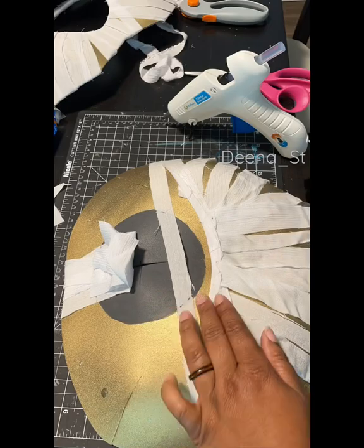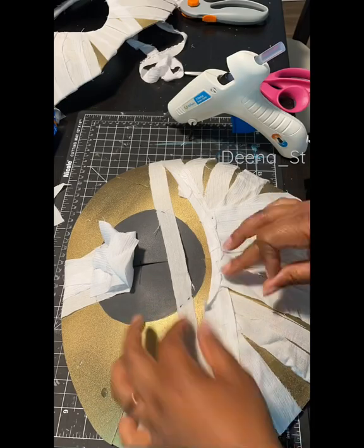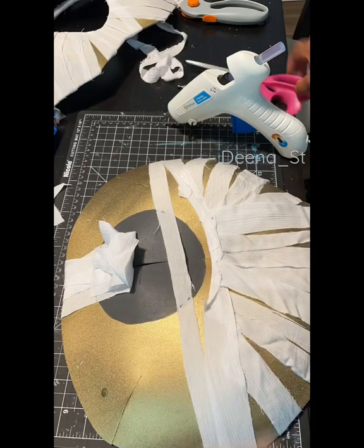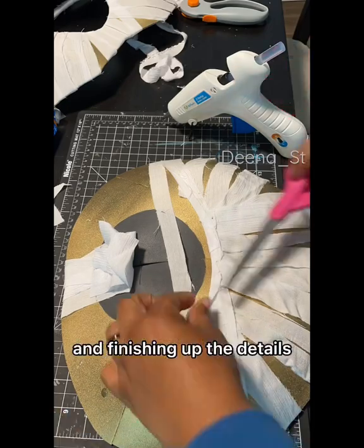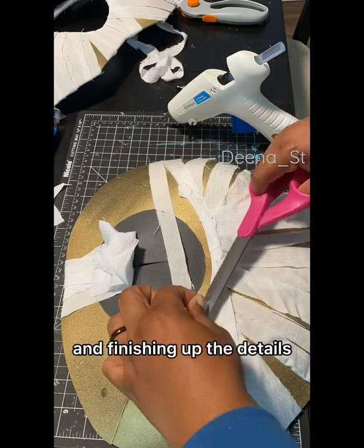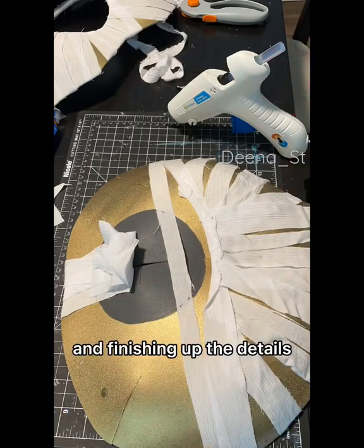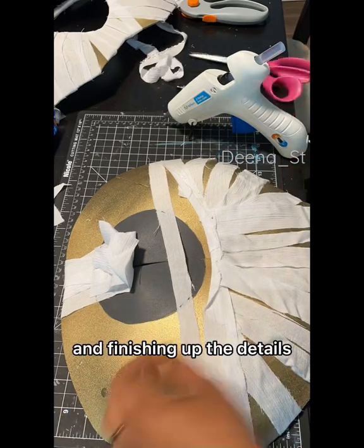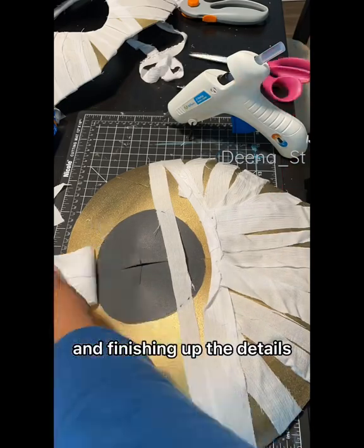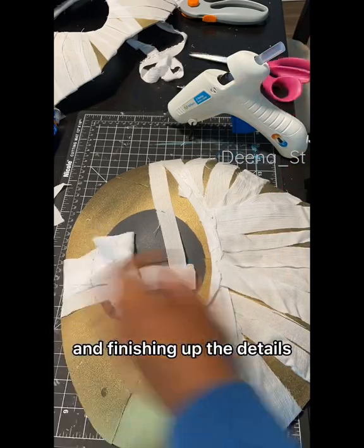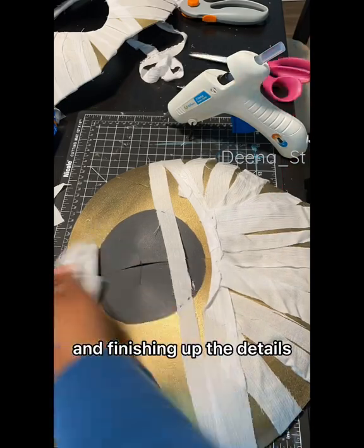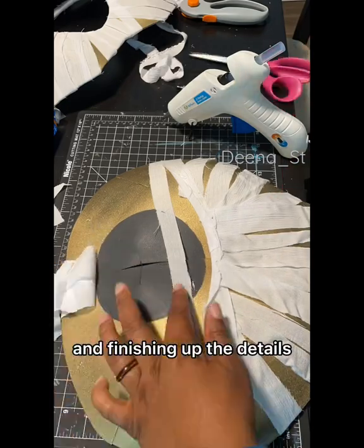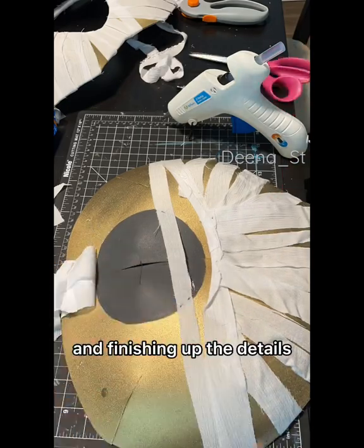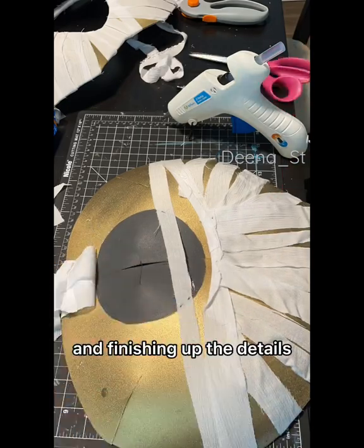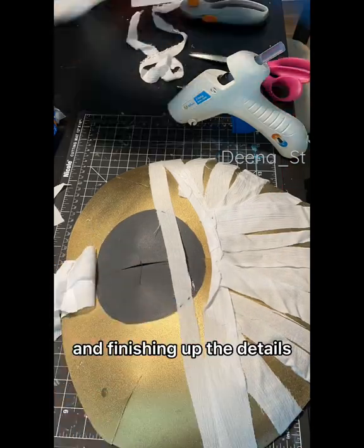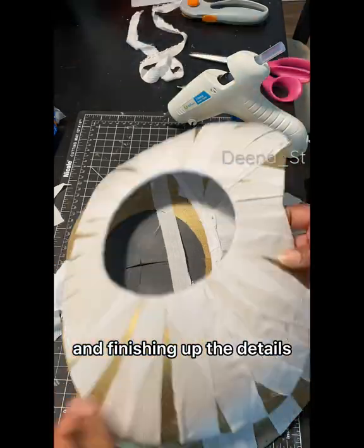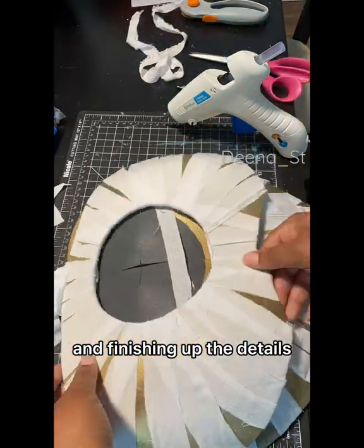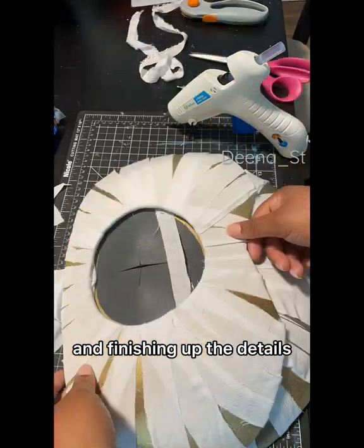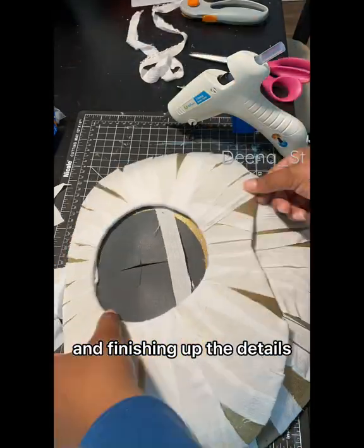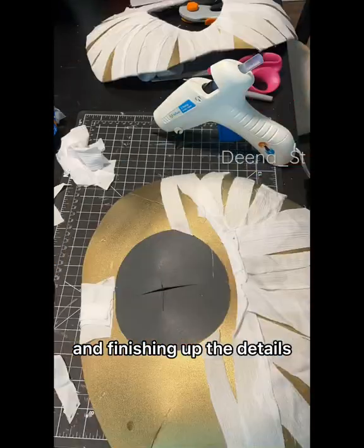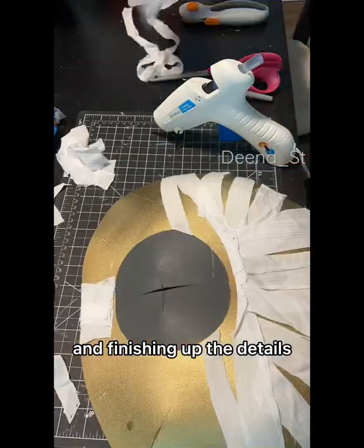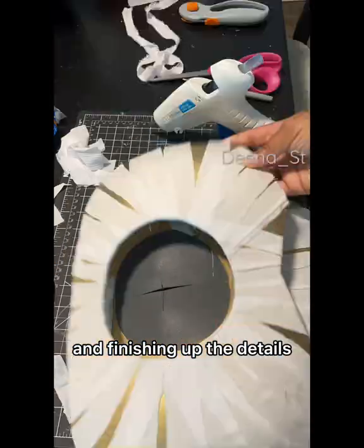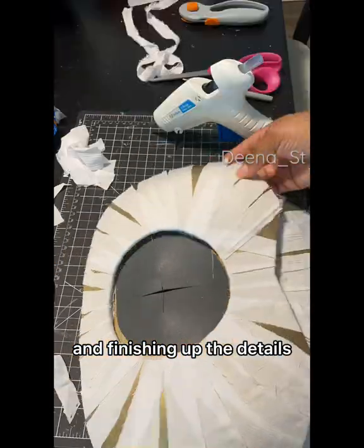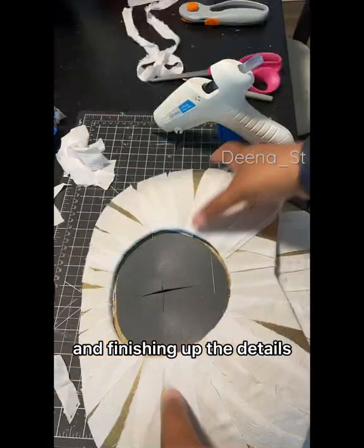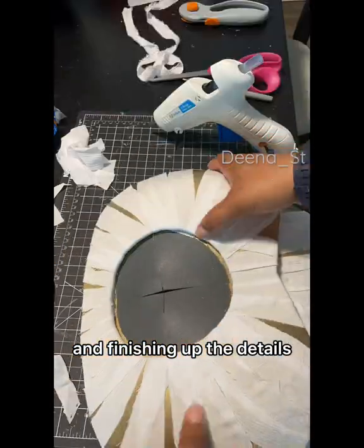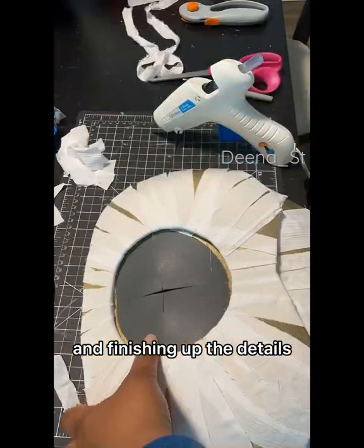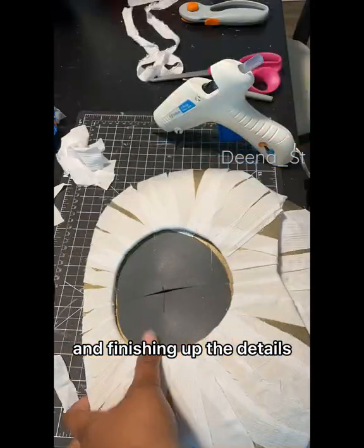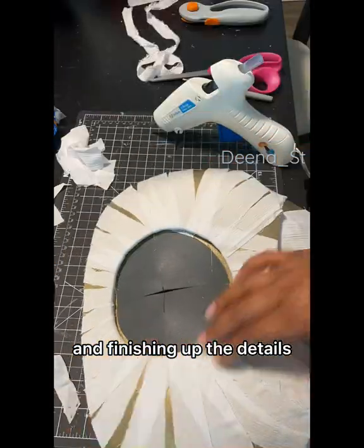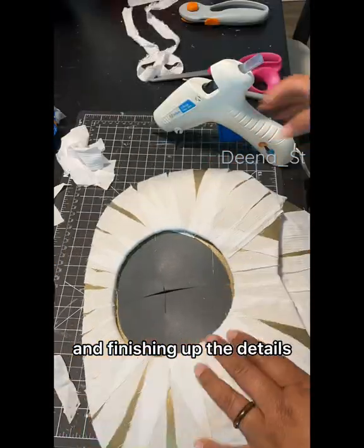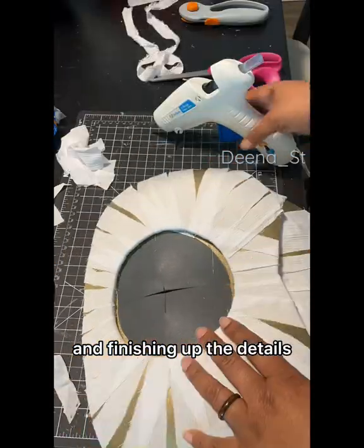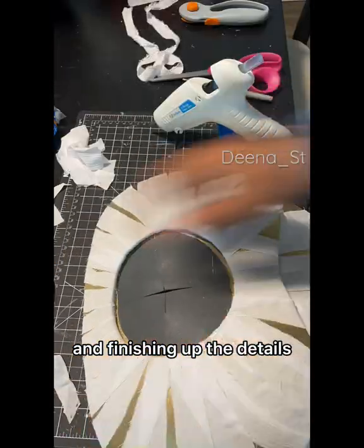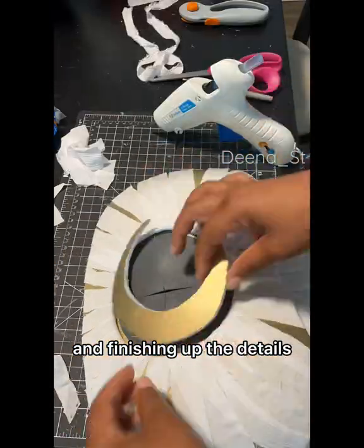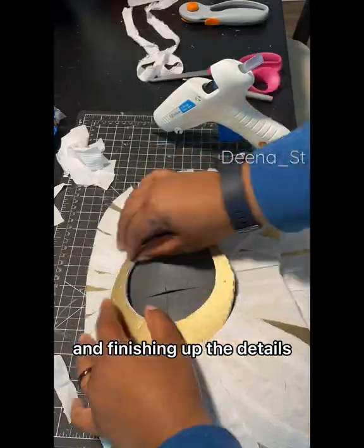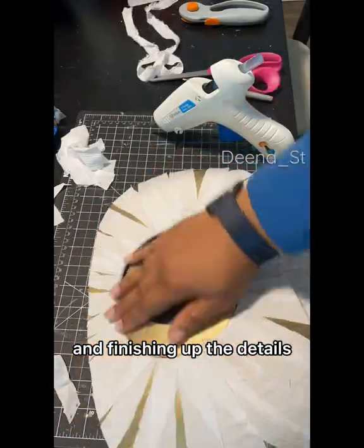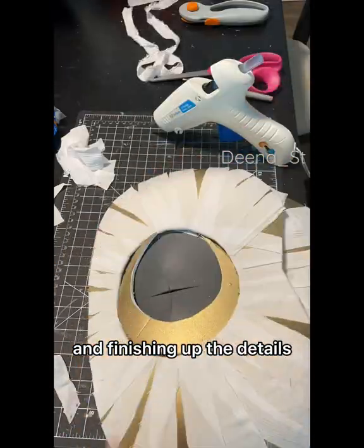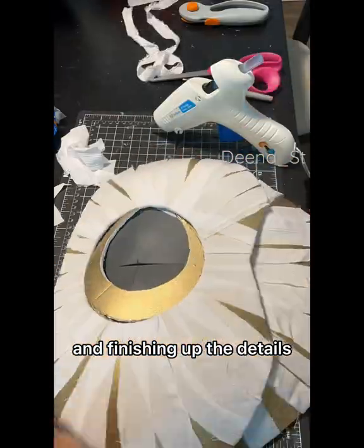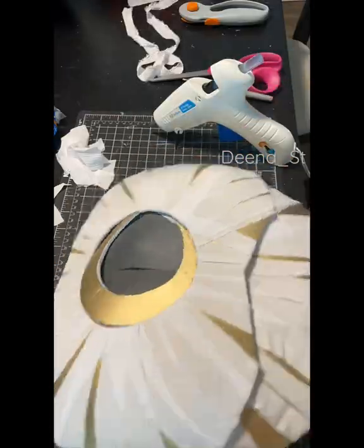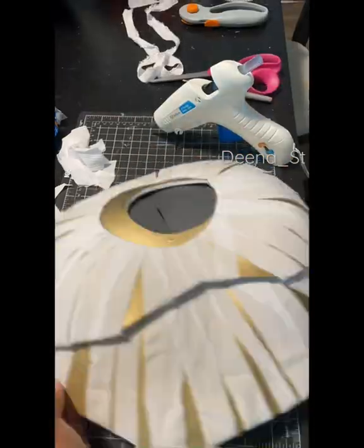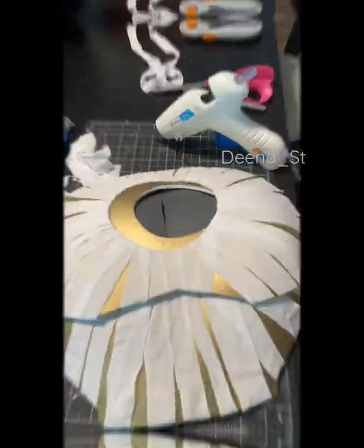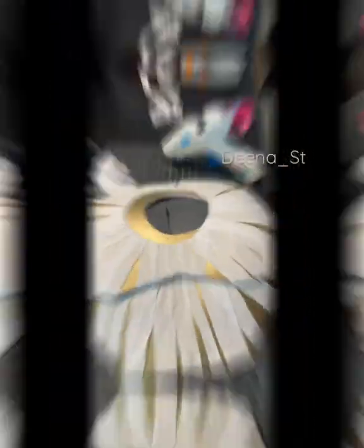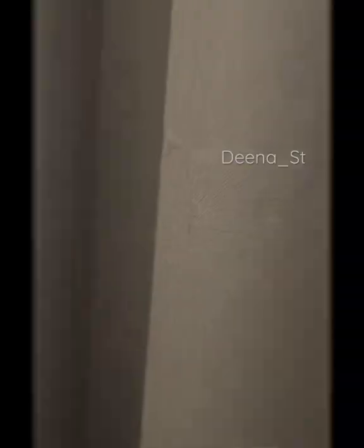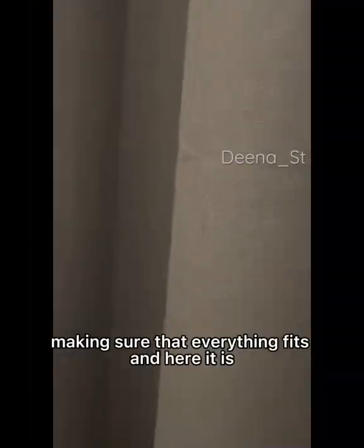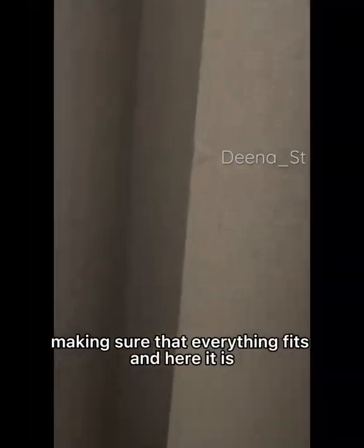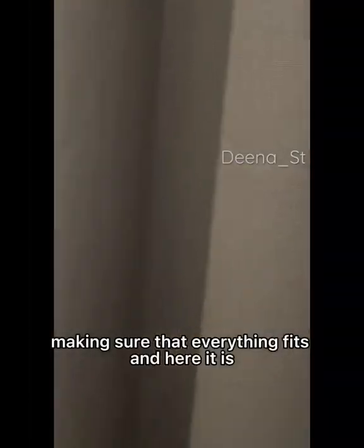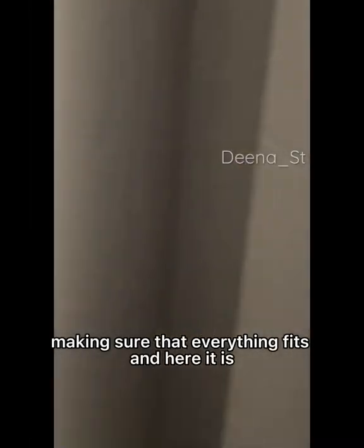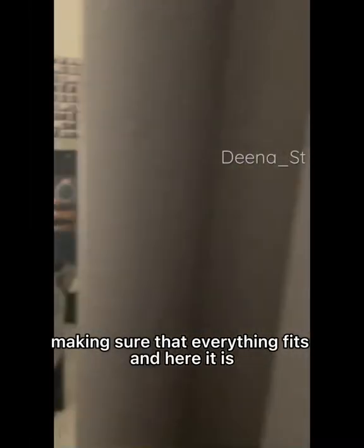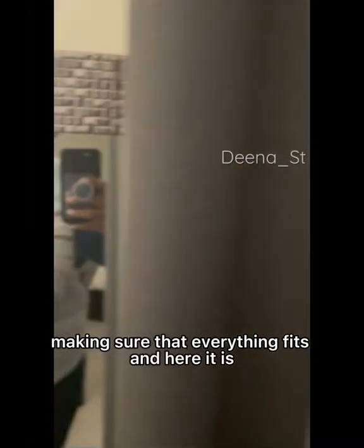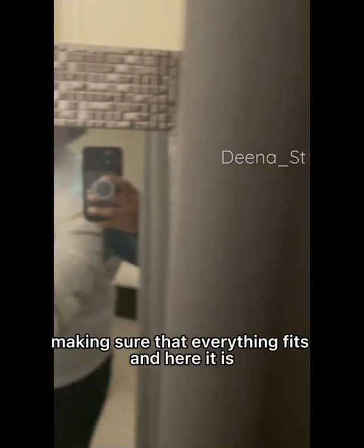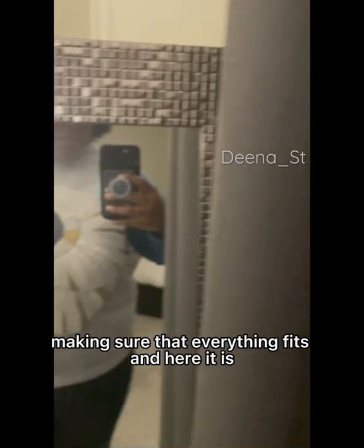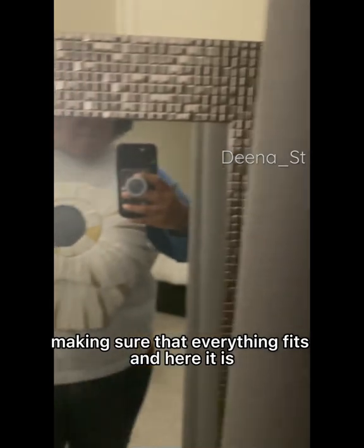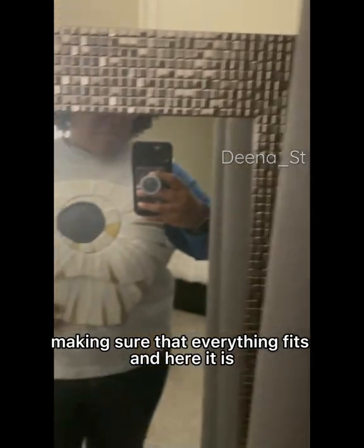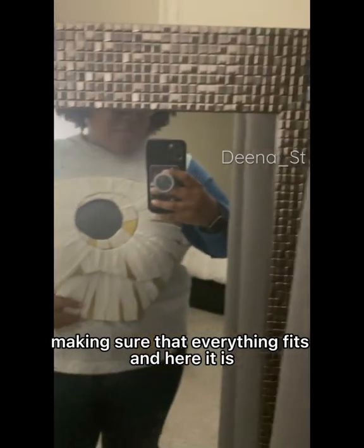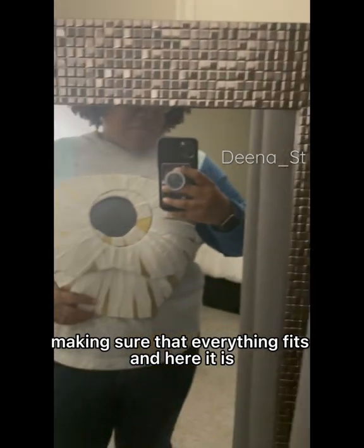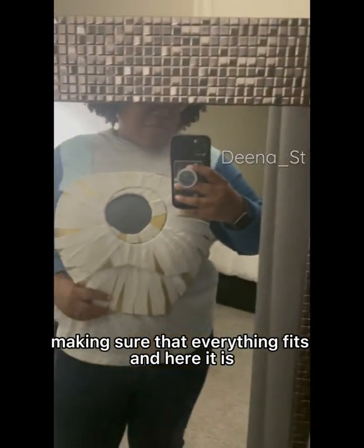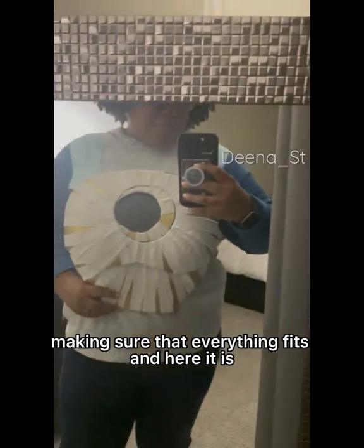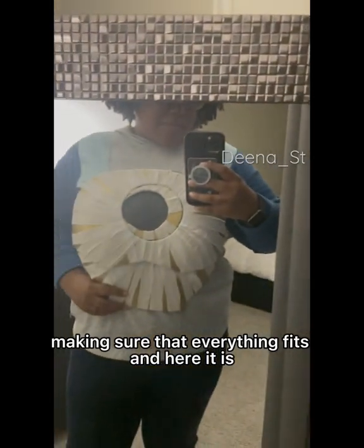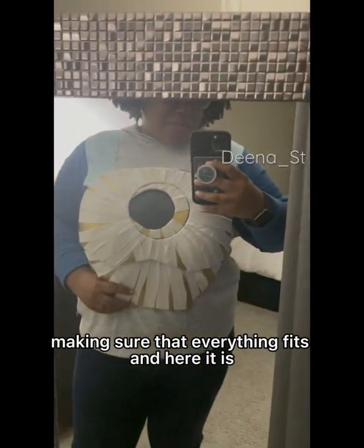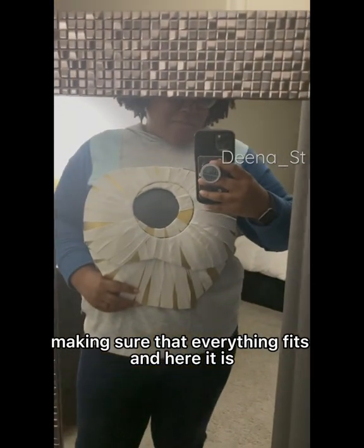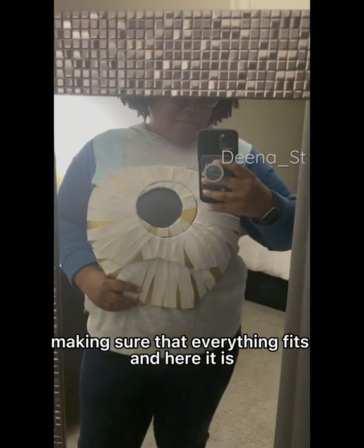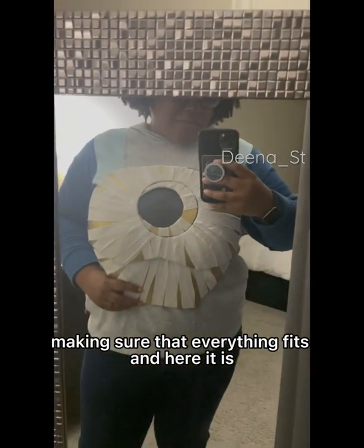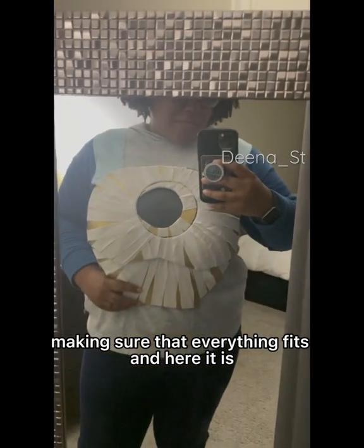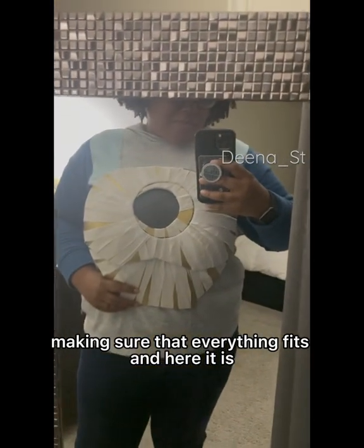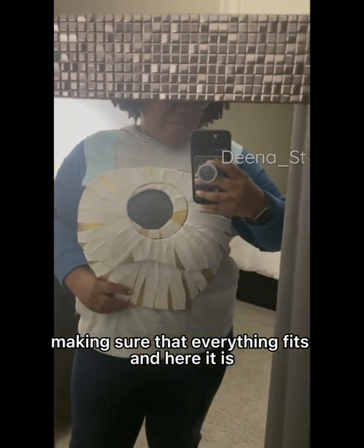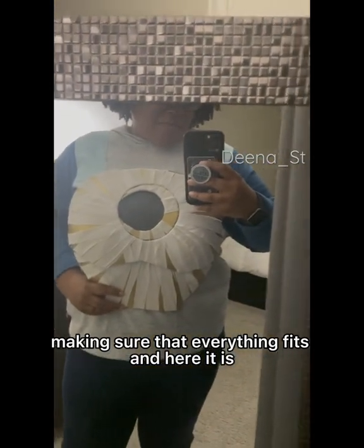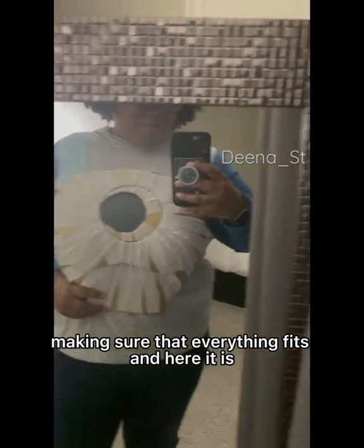Finishing up the details, making sure that everything fits, and here it is.